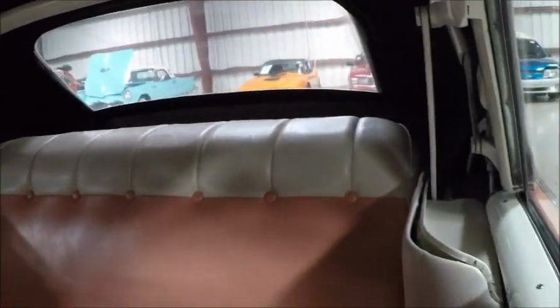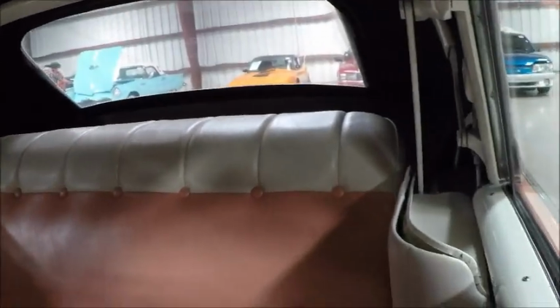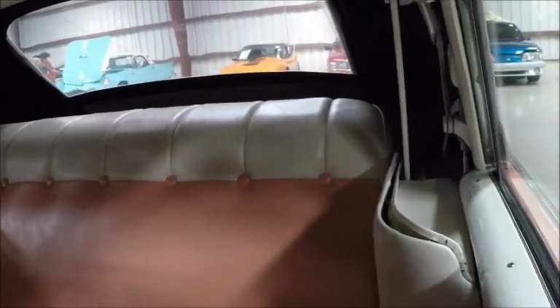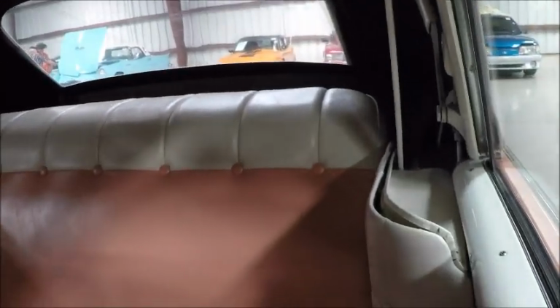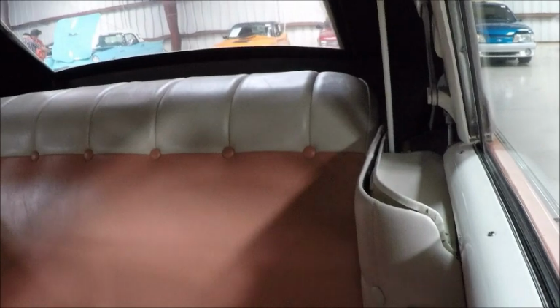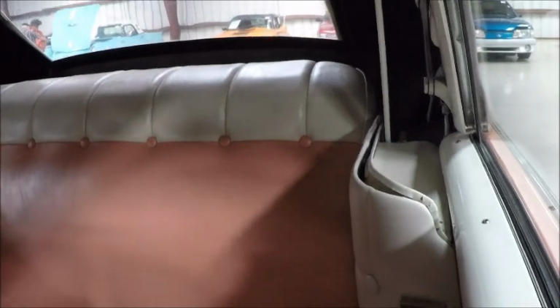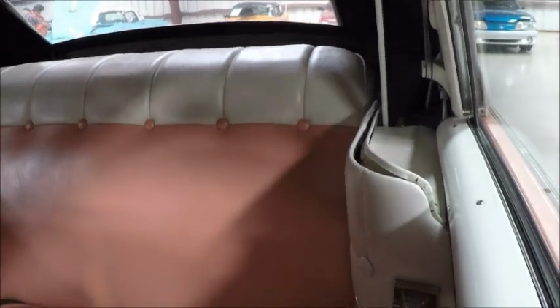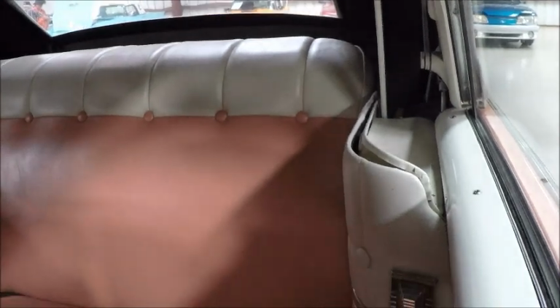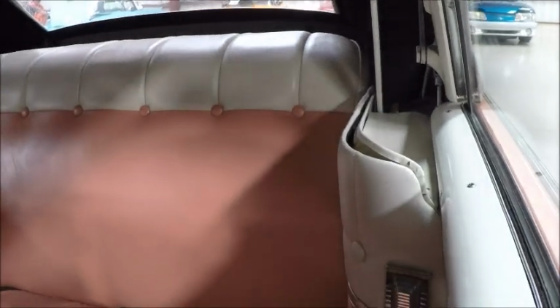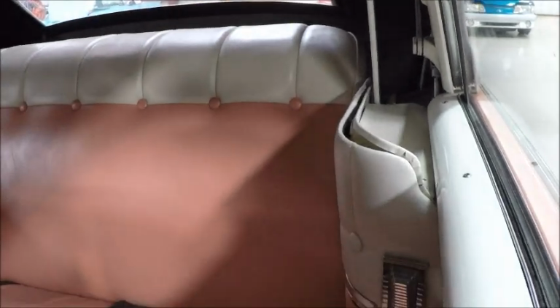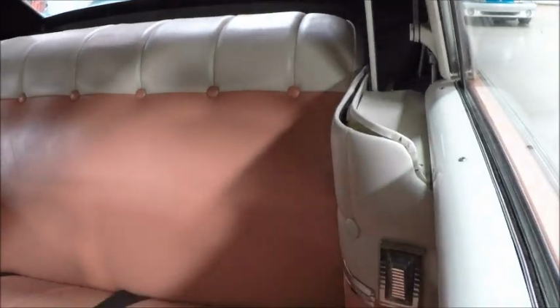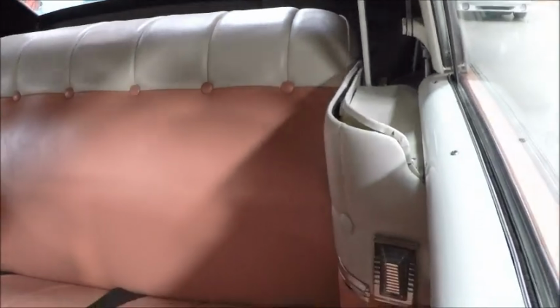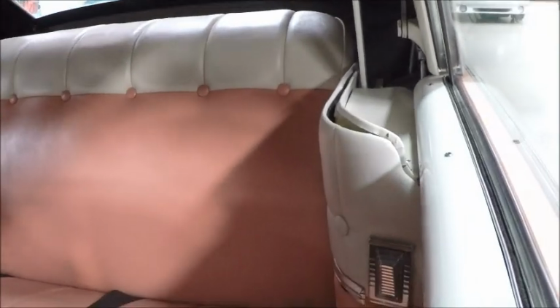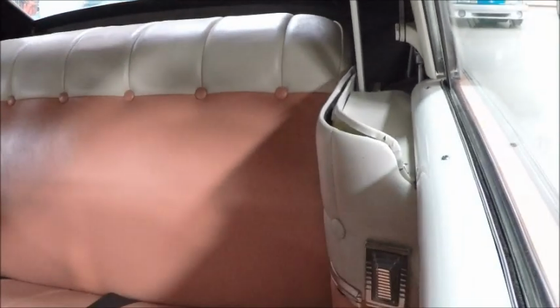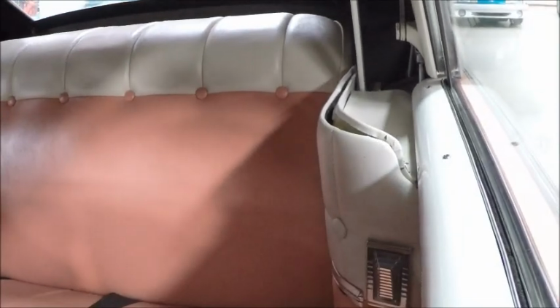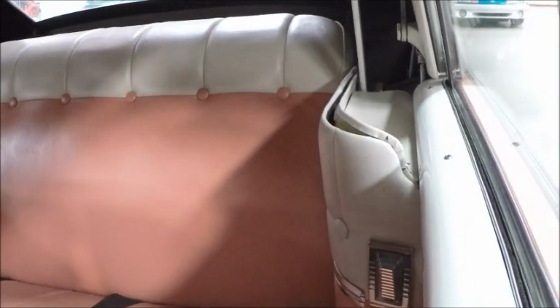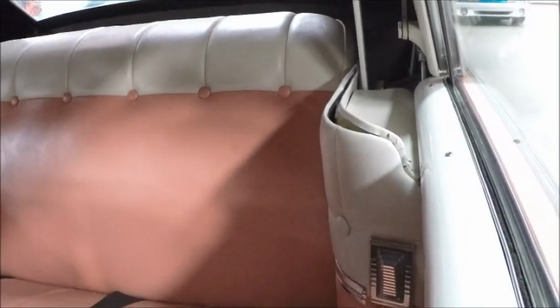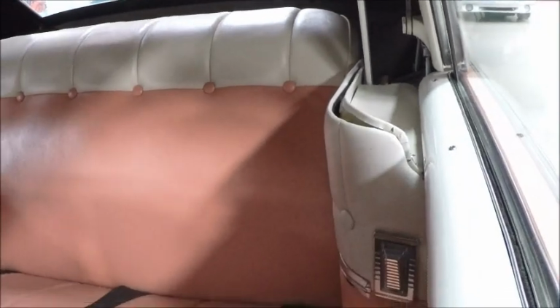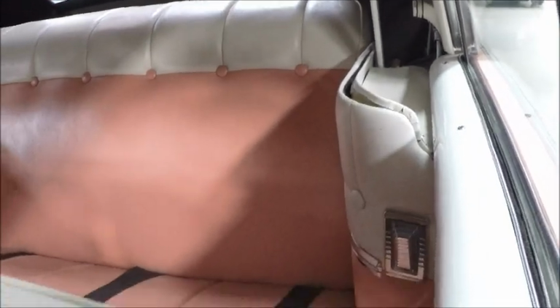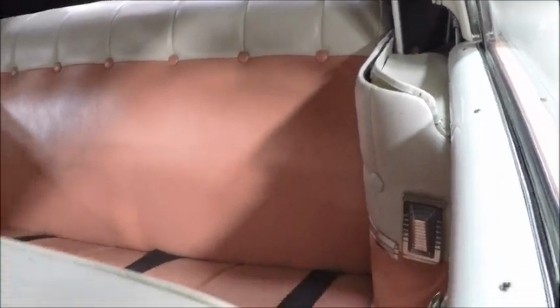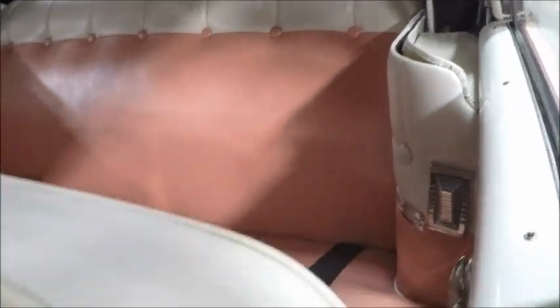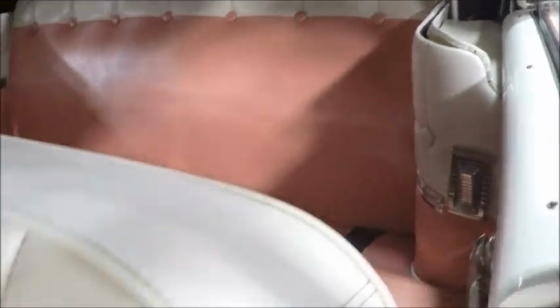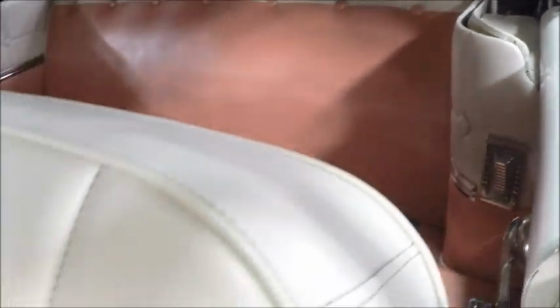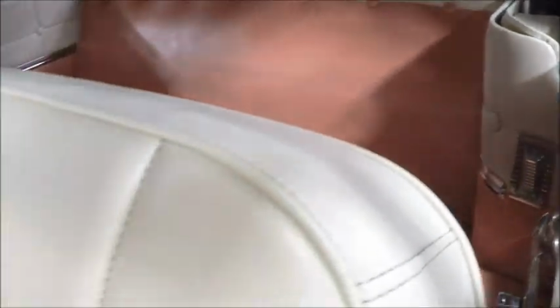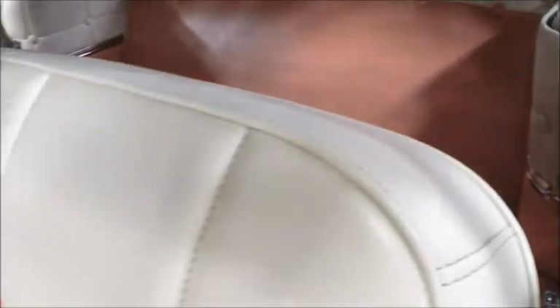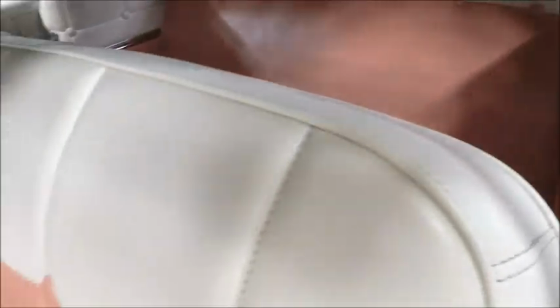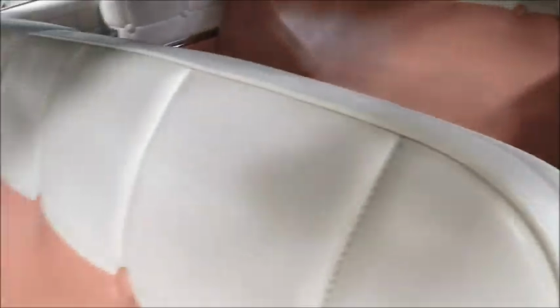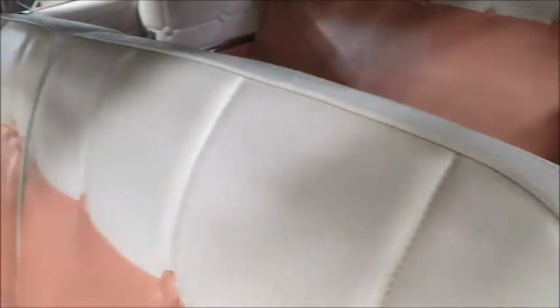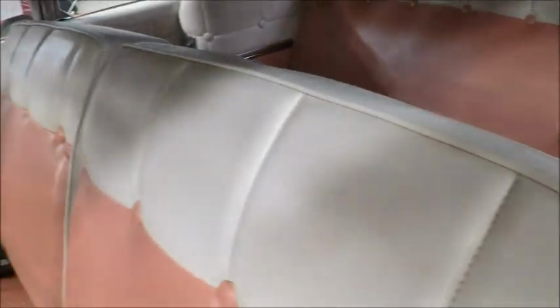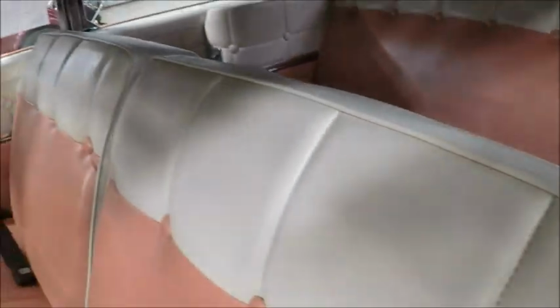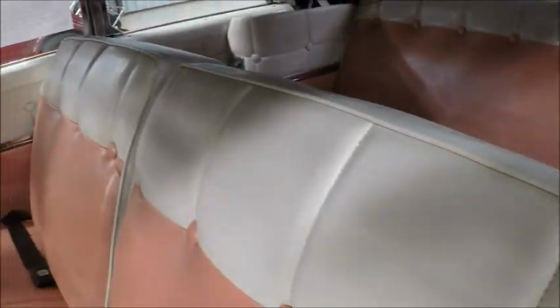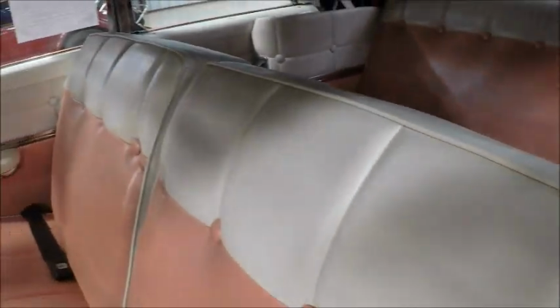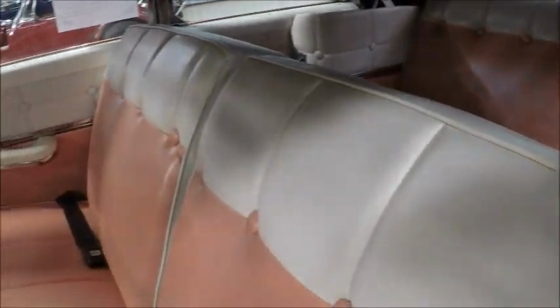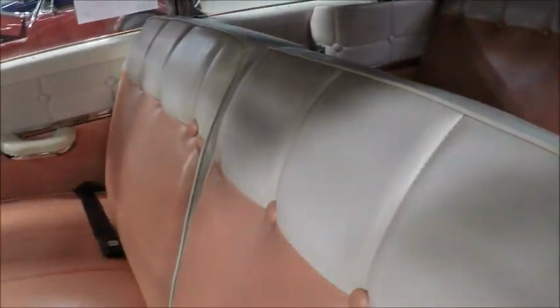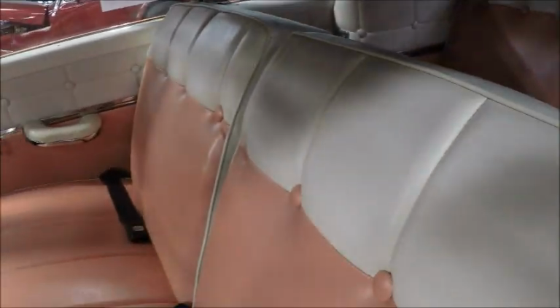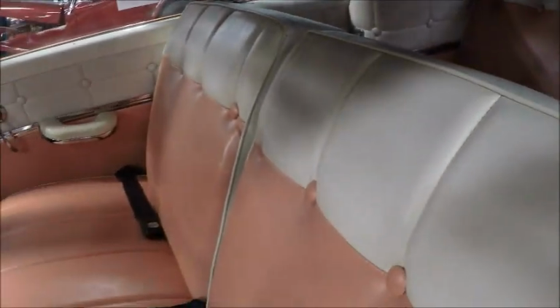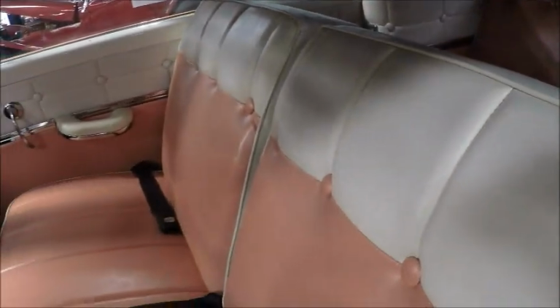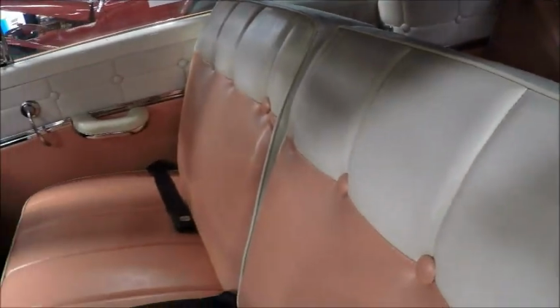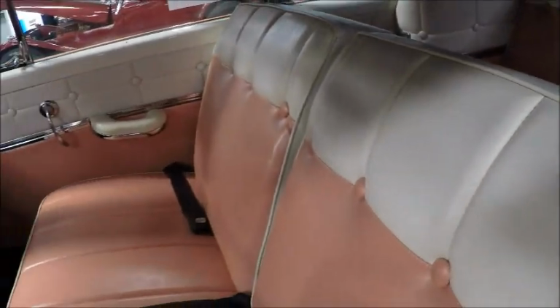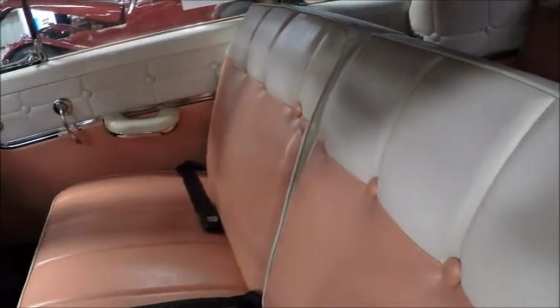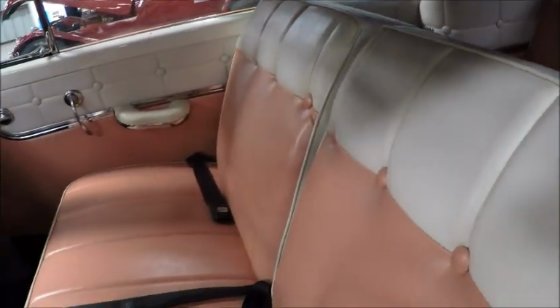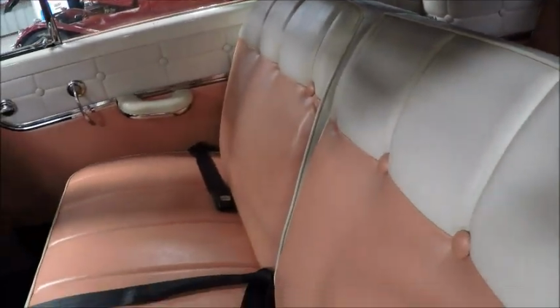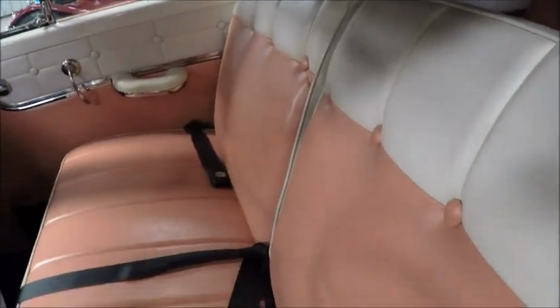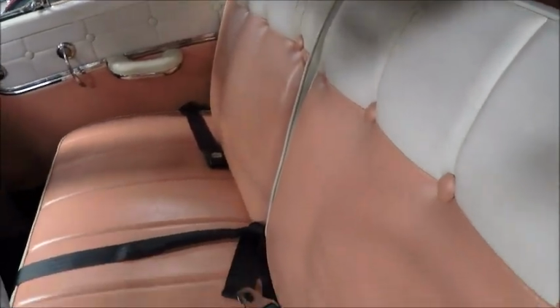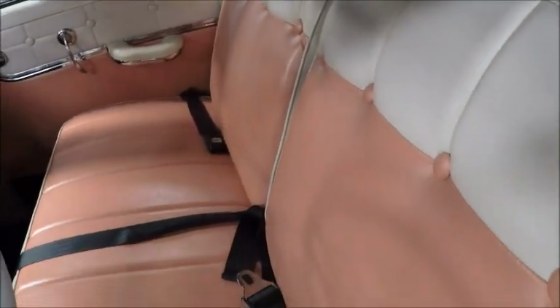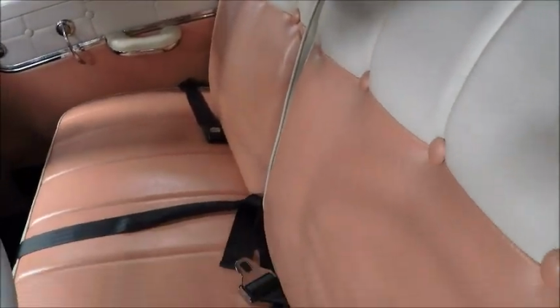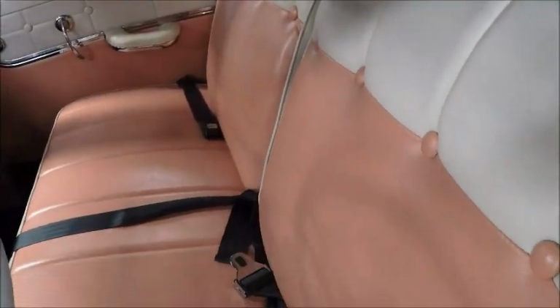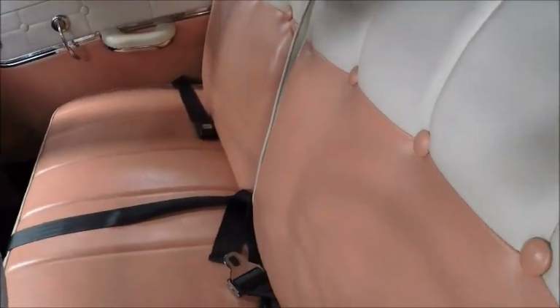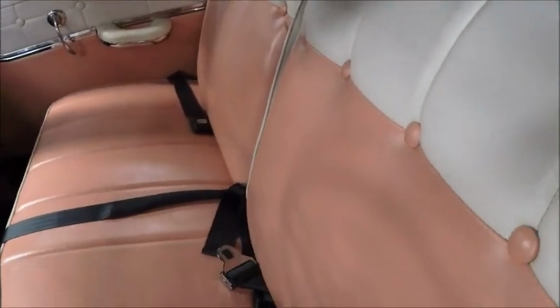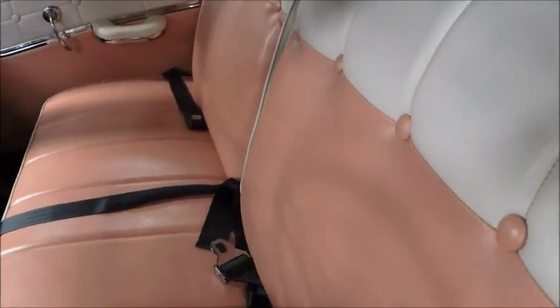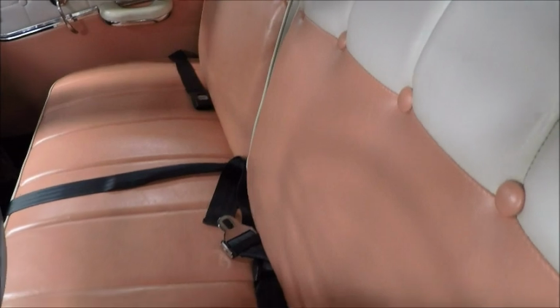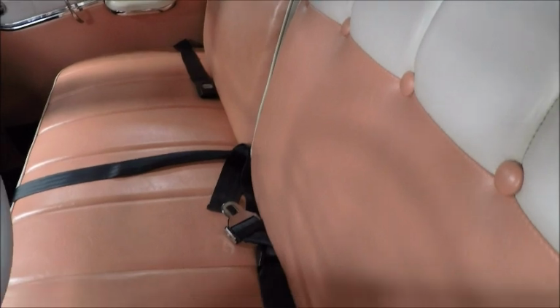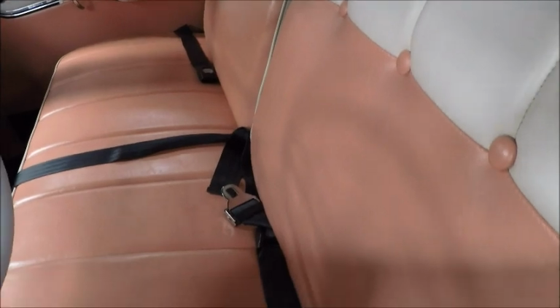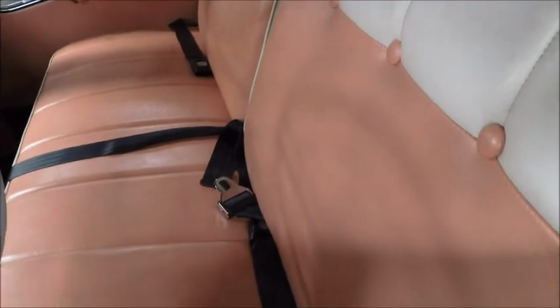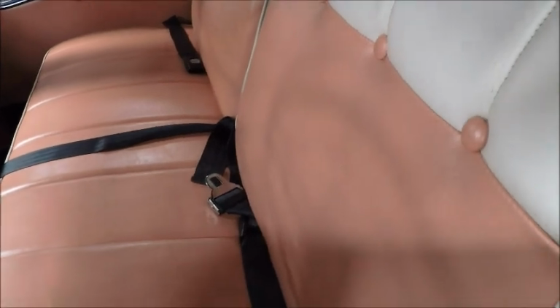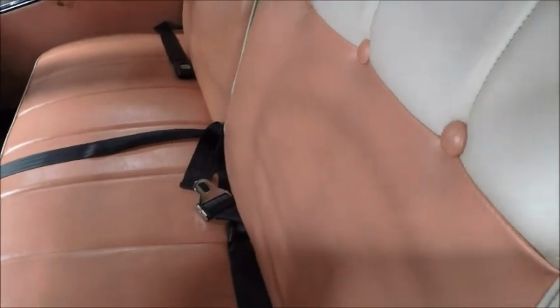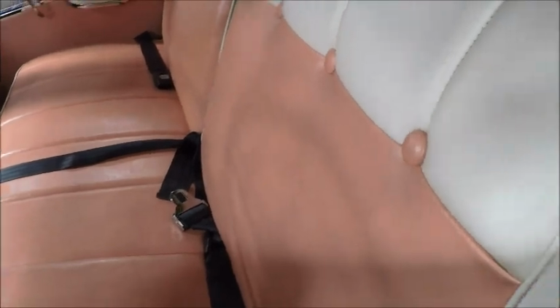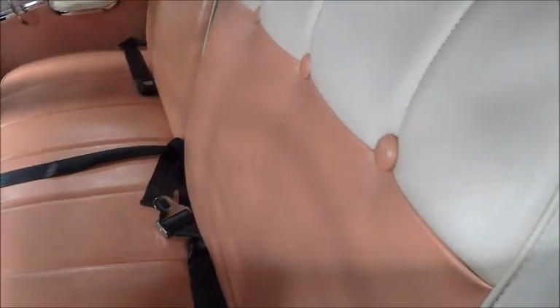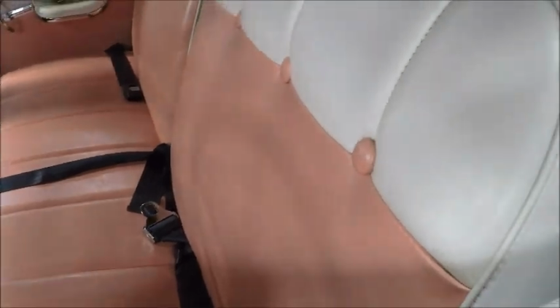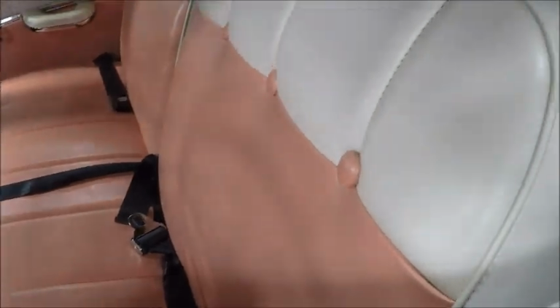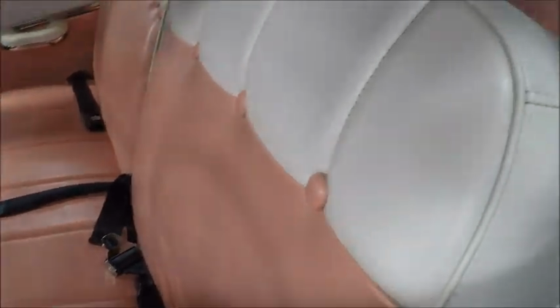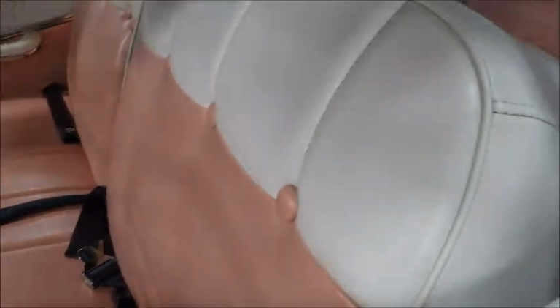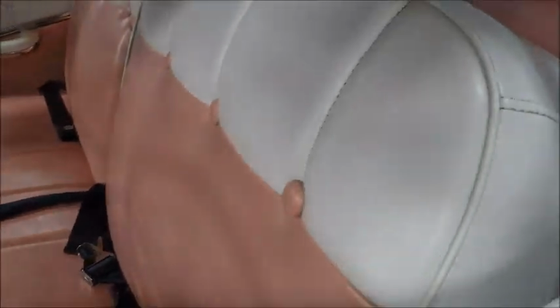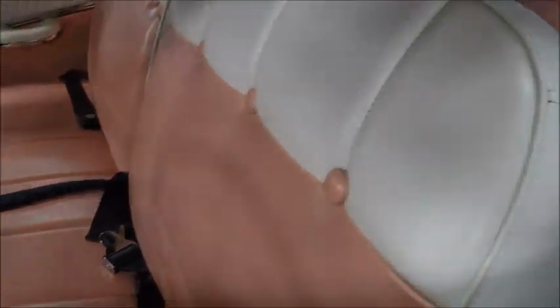You can see the structure of the top has been renewed. The upholstery is color matched. Beautiful.